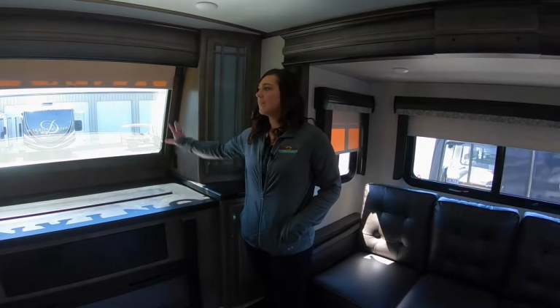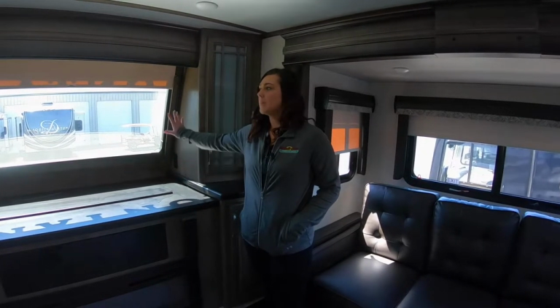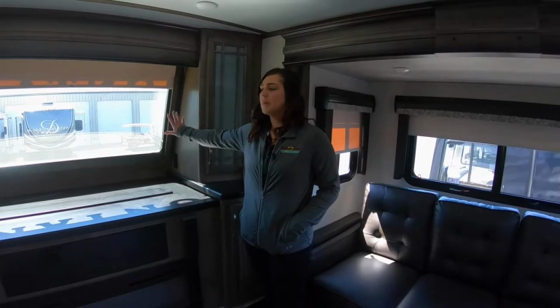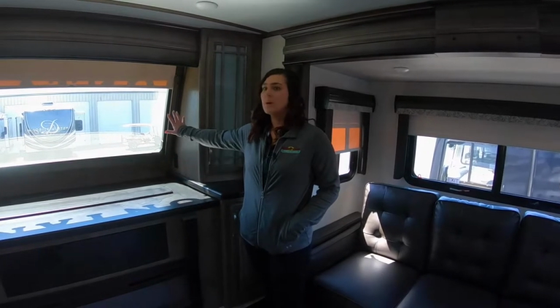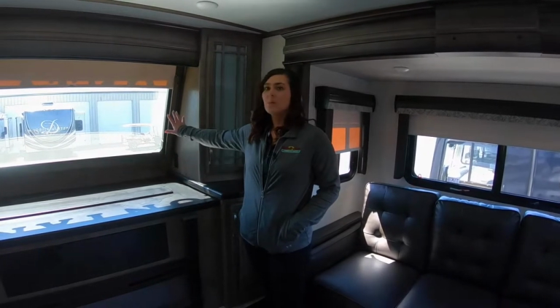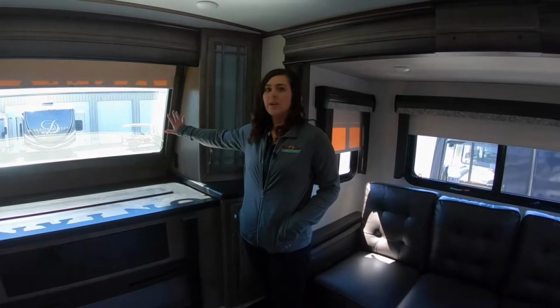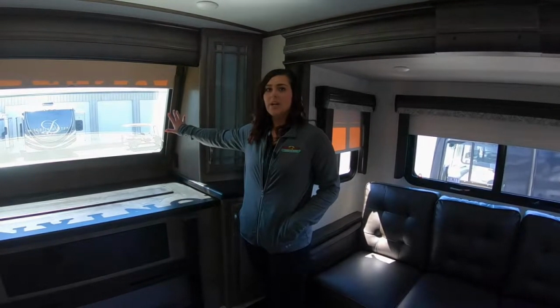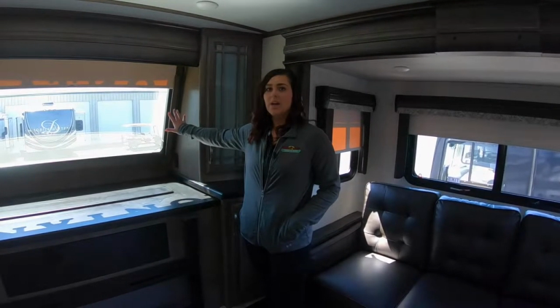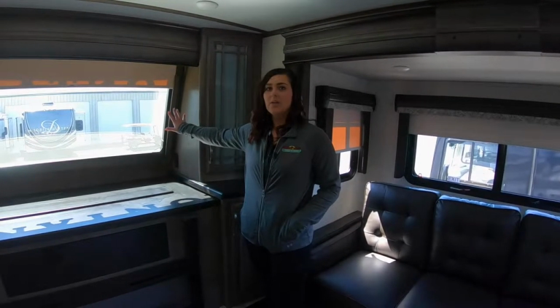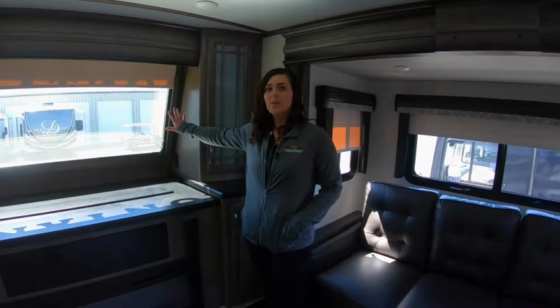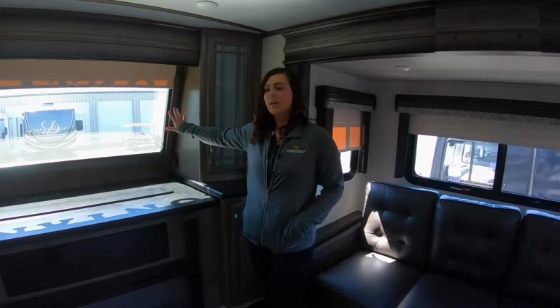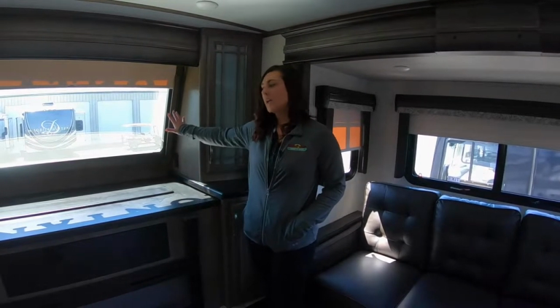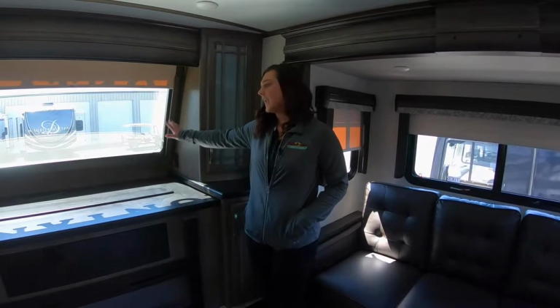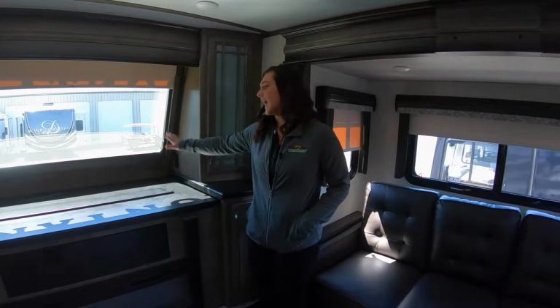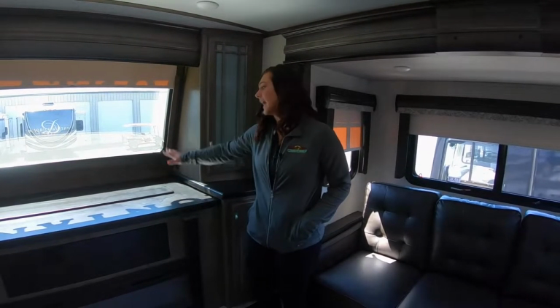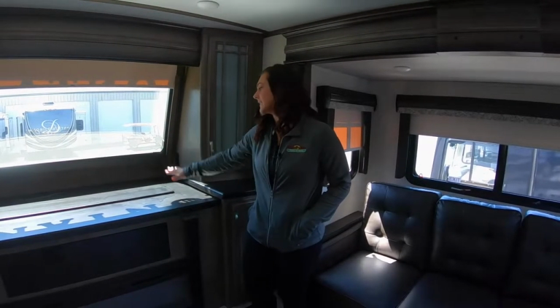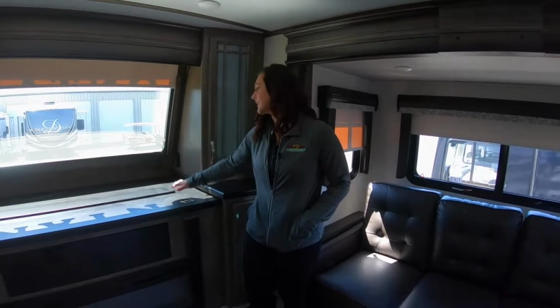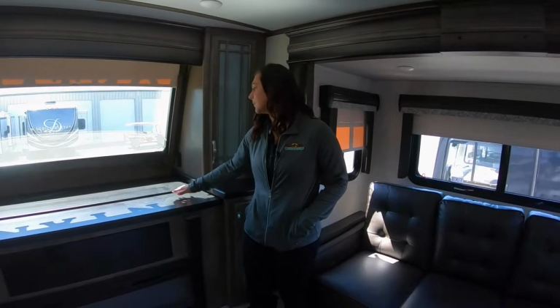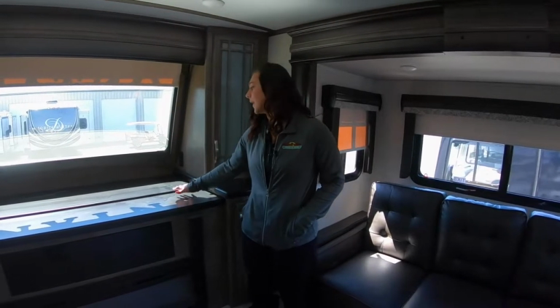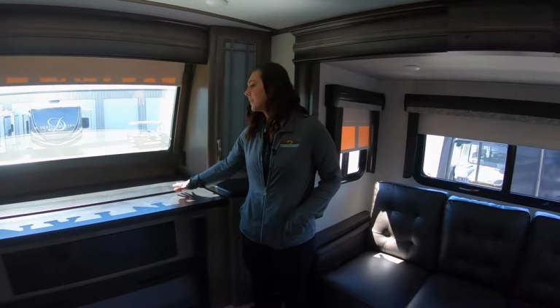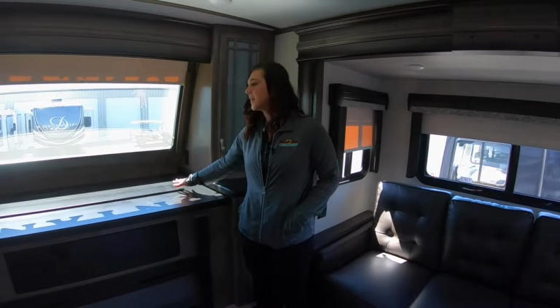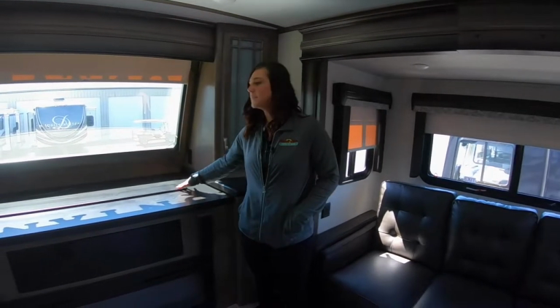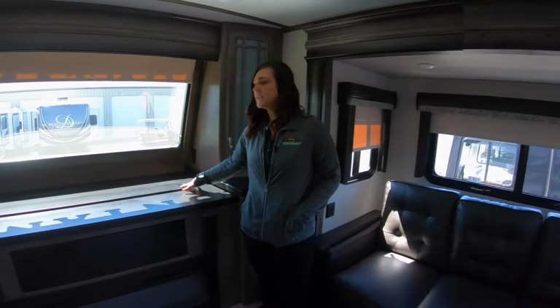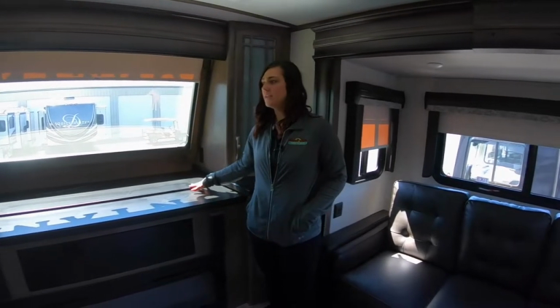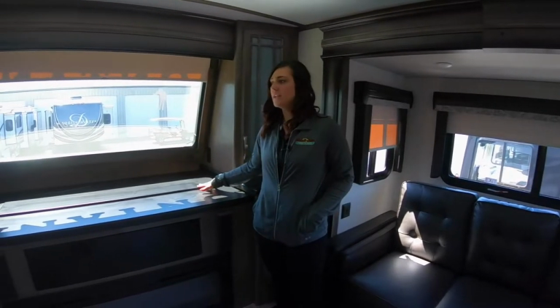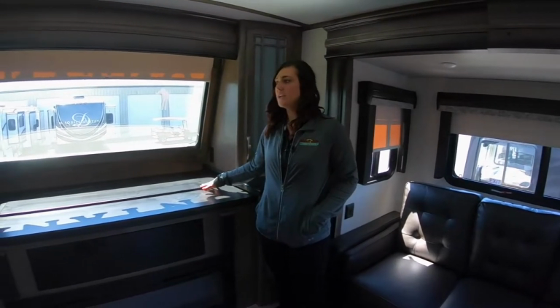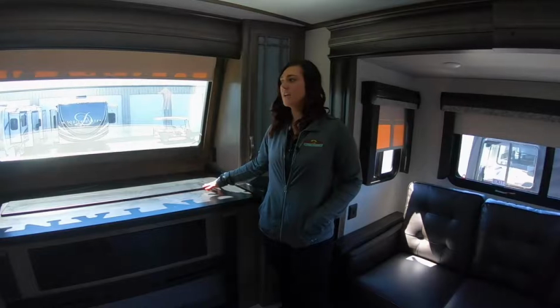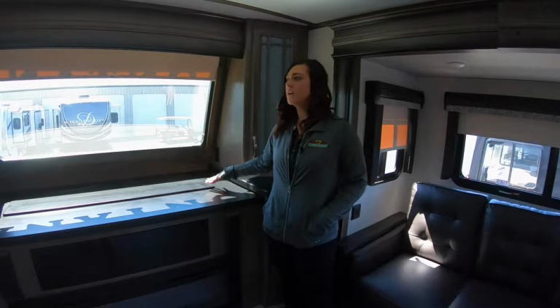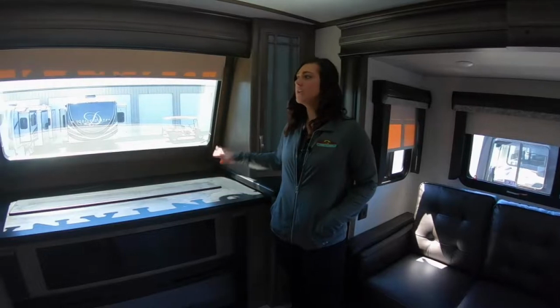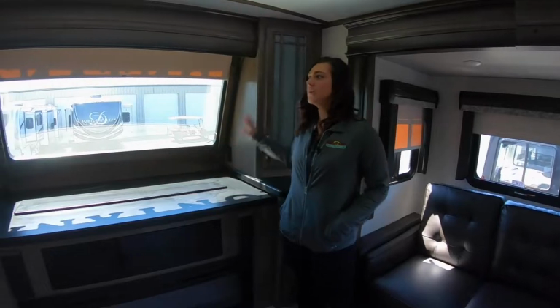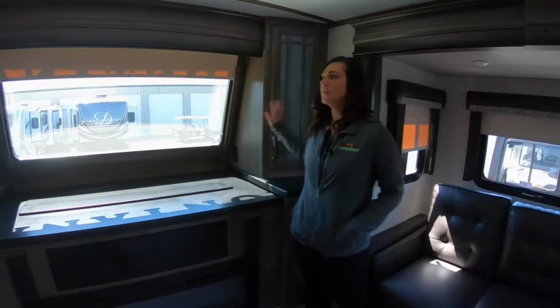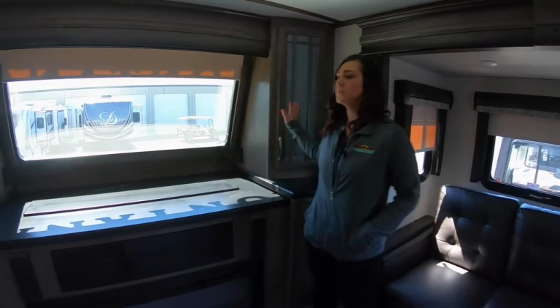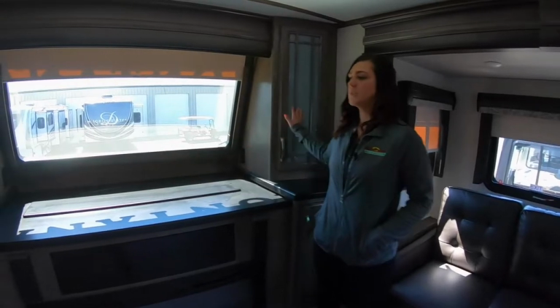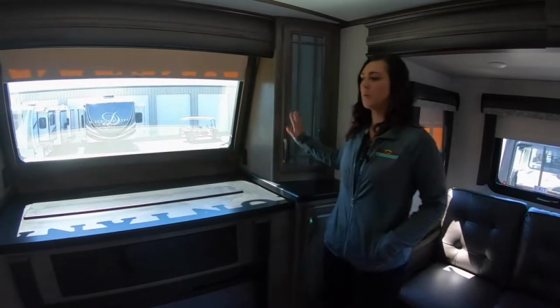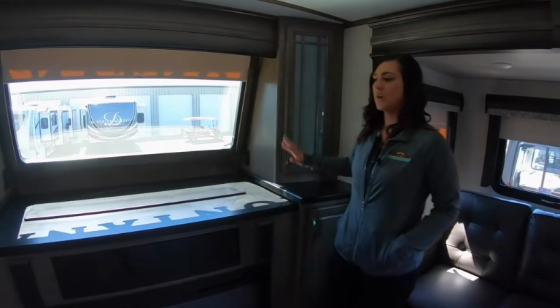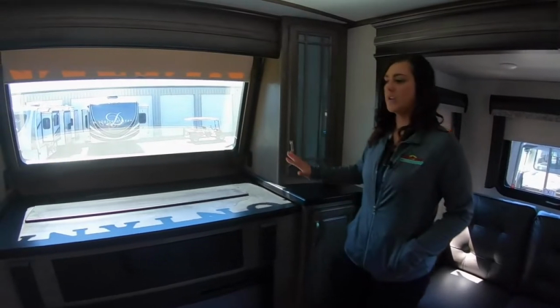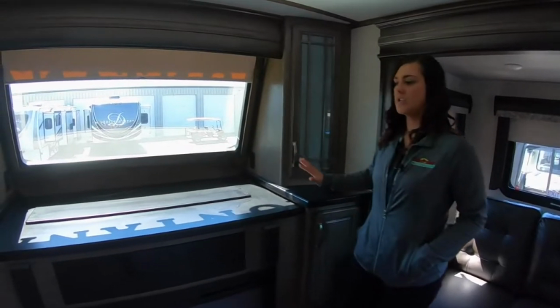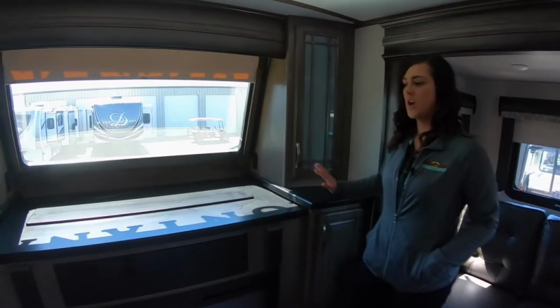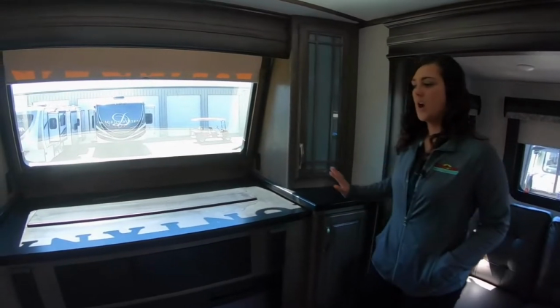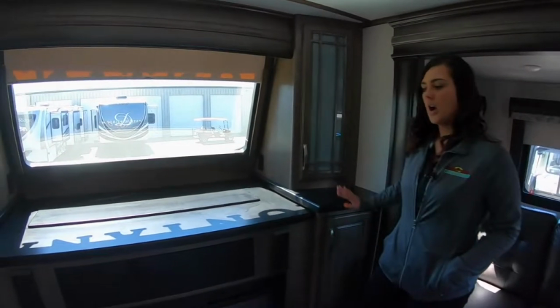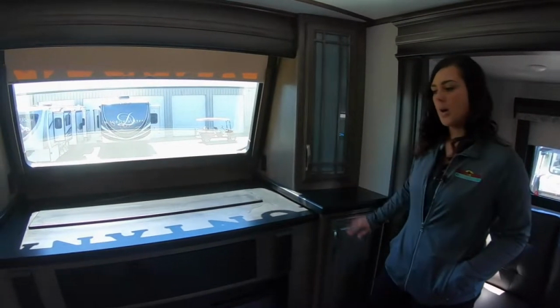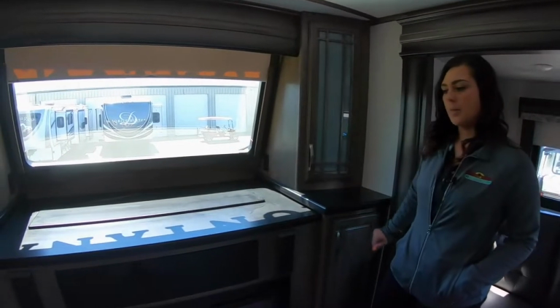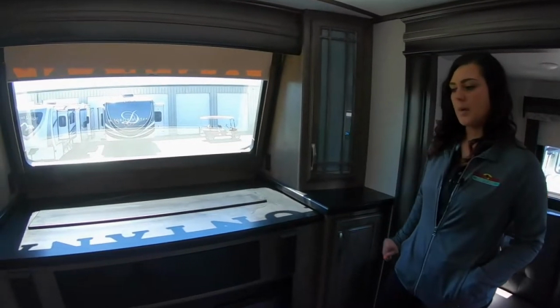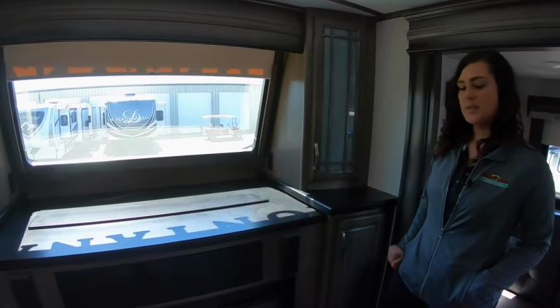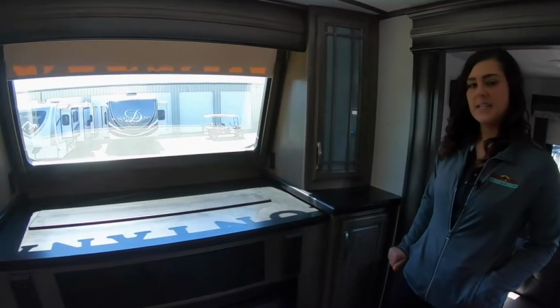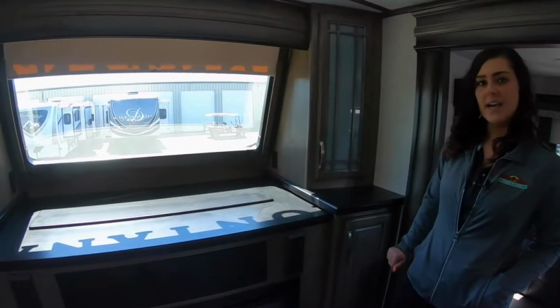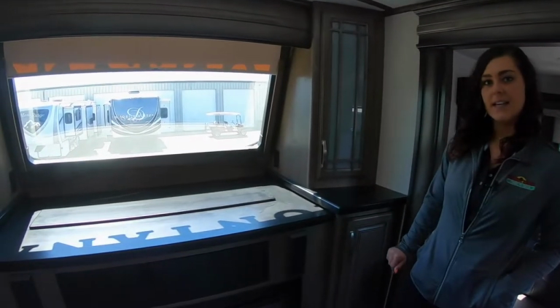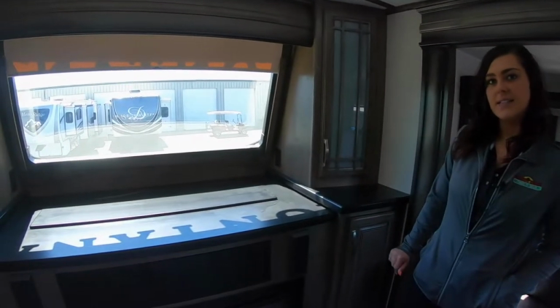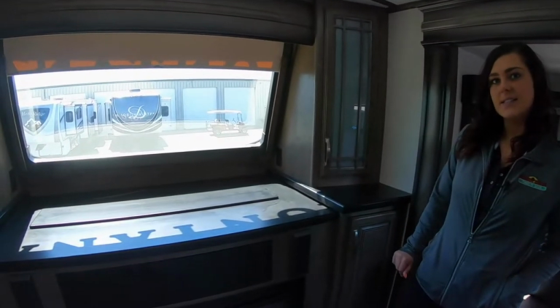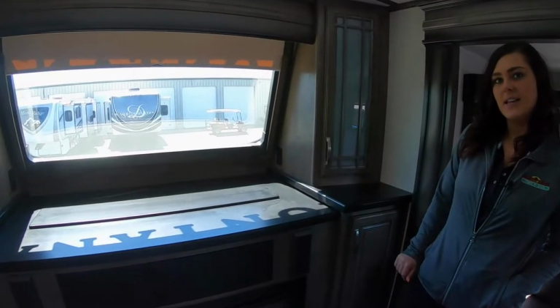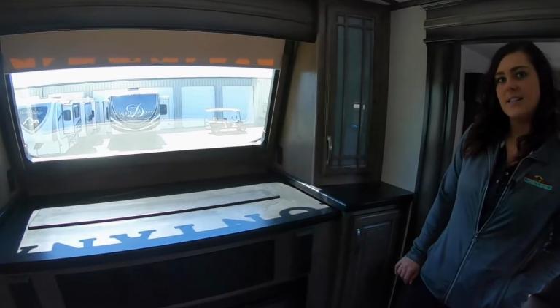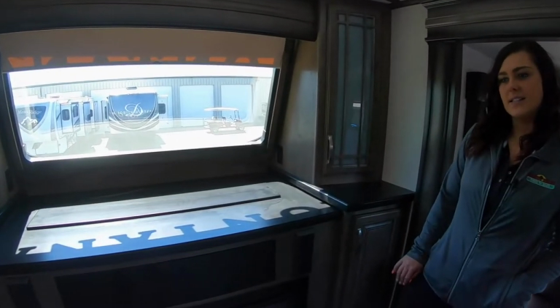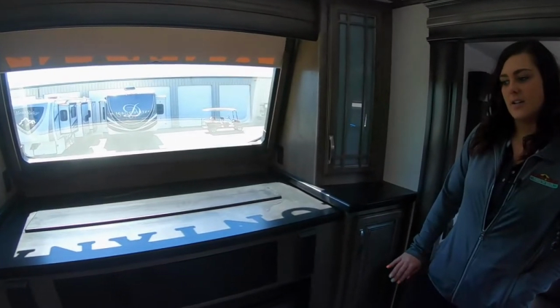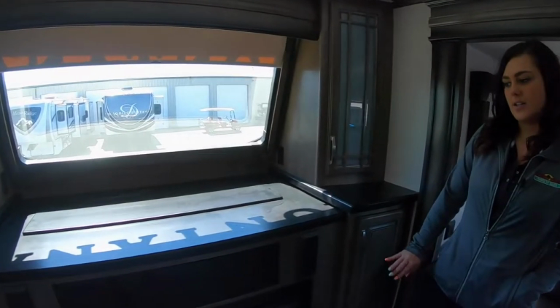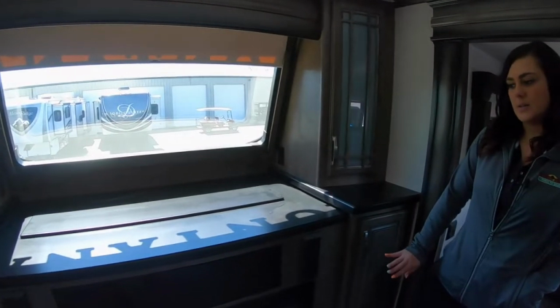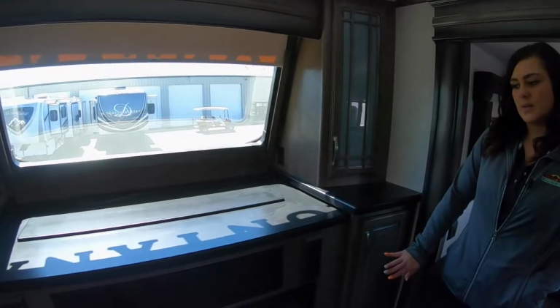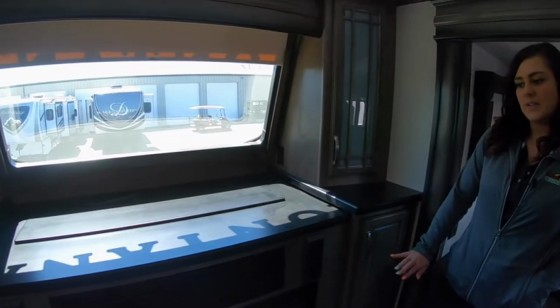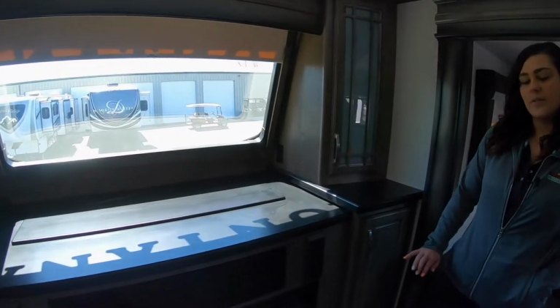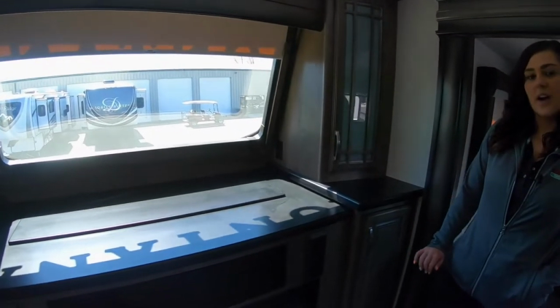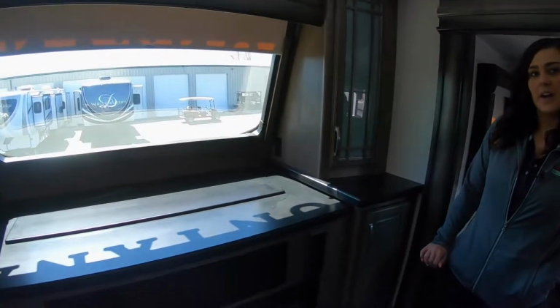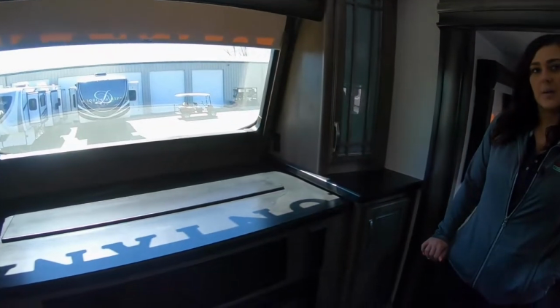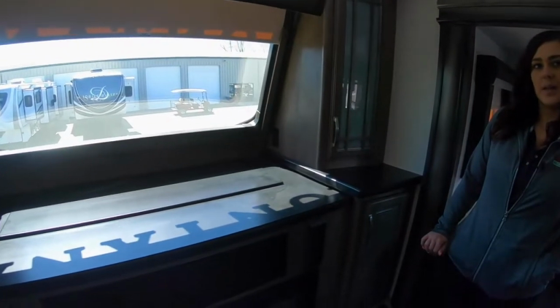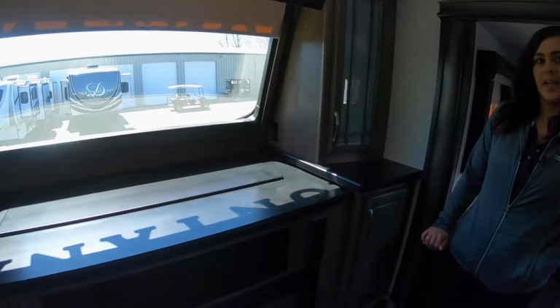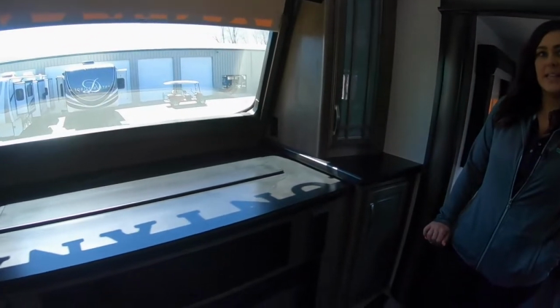we have the big window and it has the pop-up TV here. You have storage on both sides along with the fireplace.